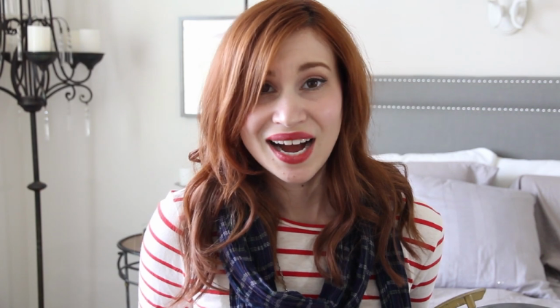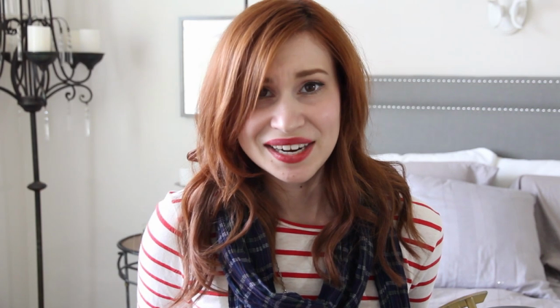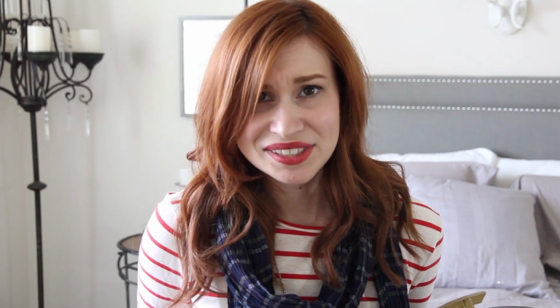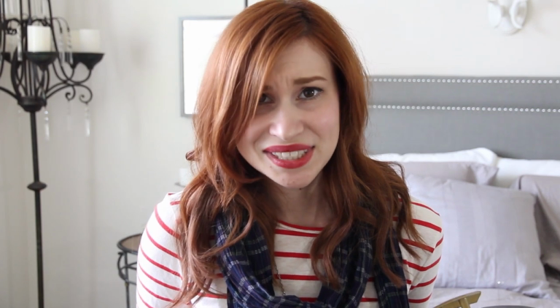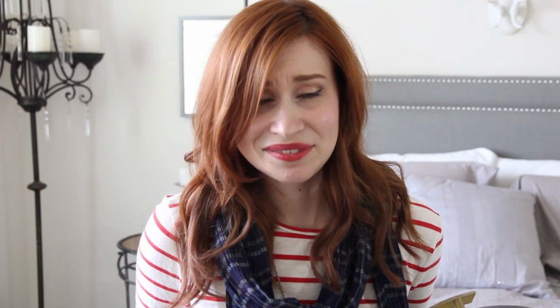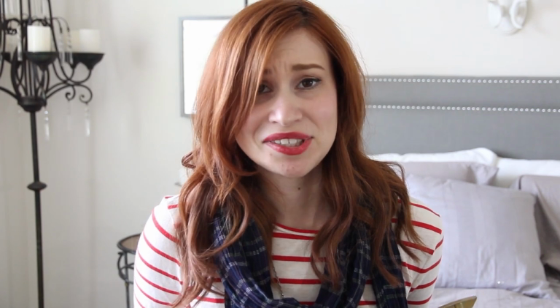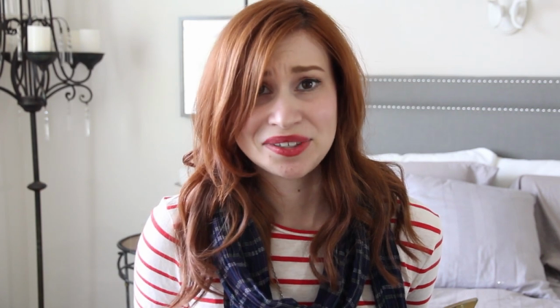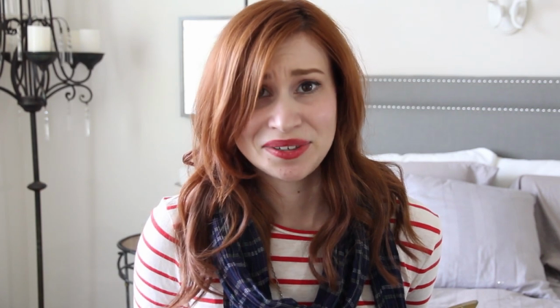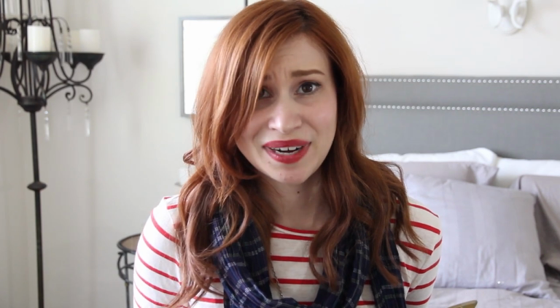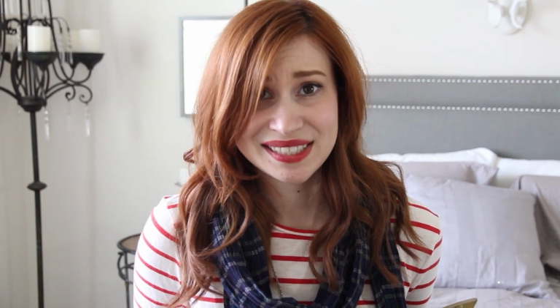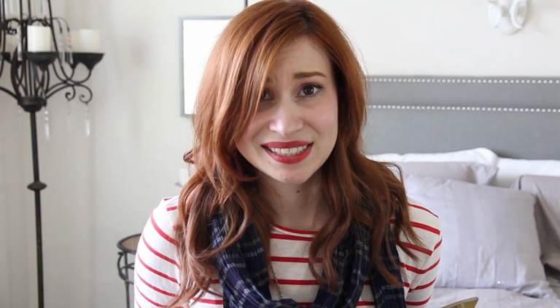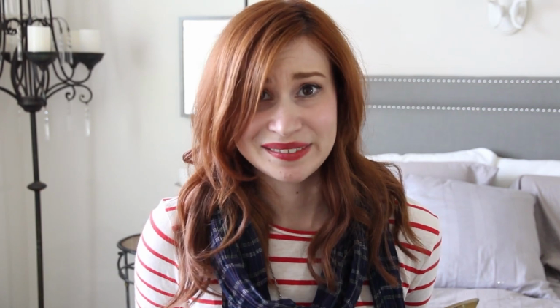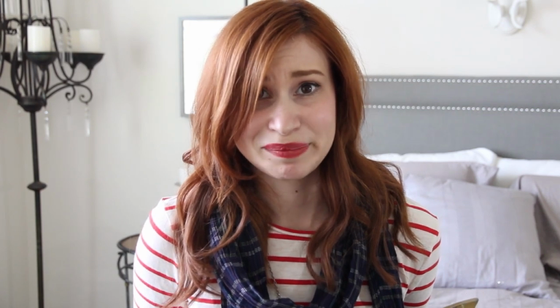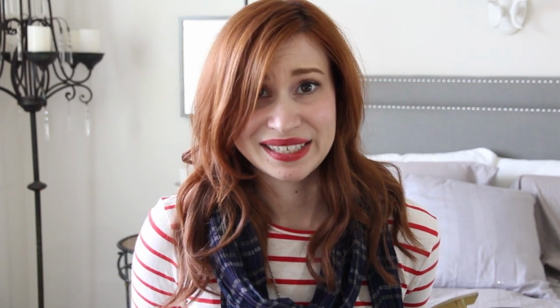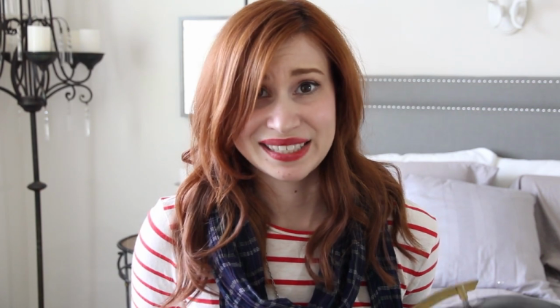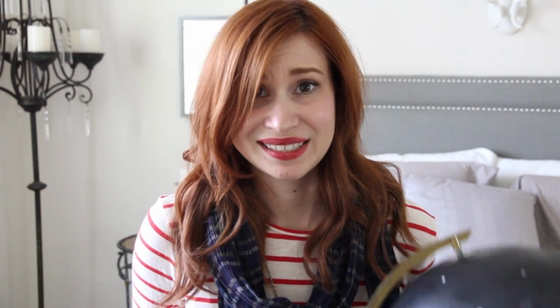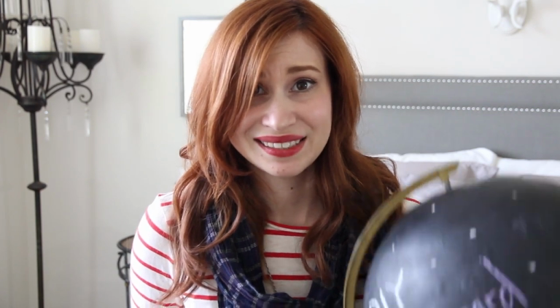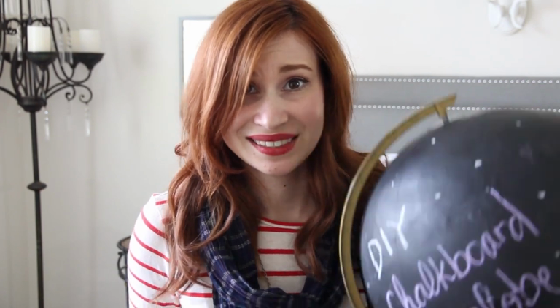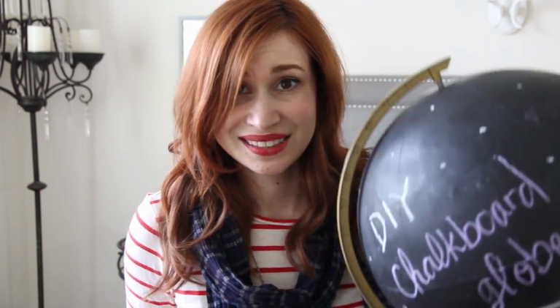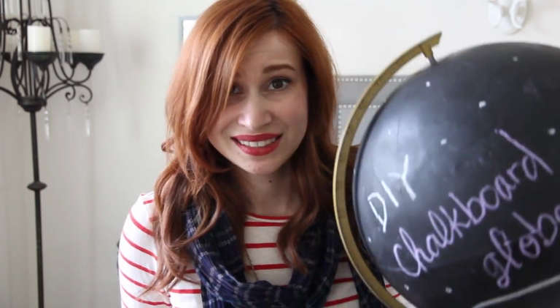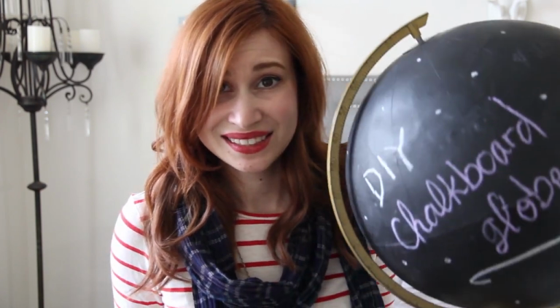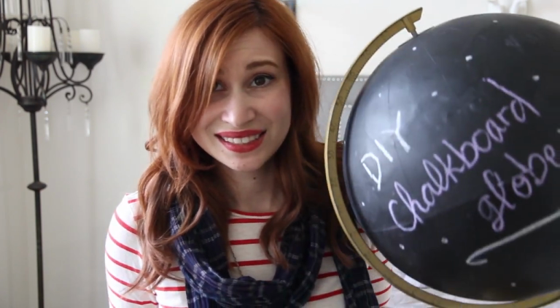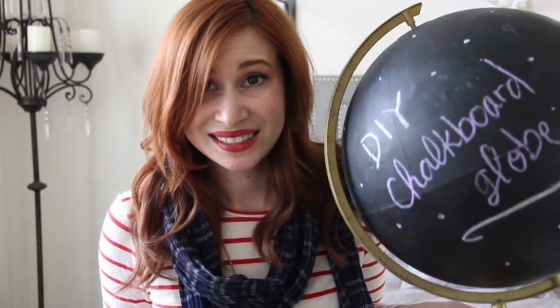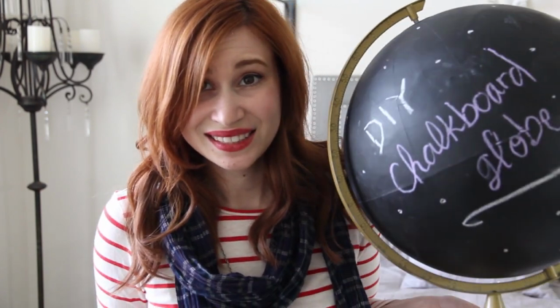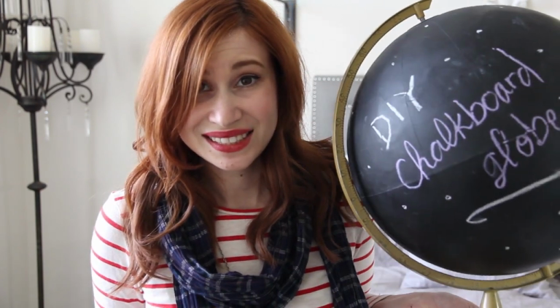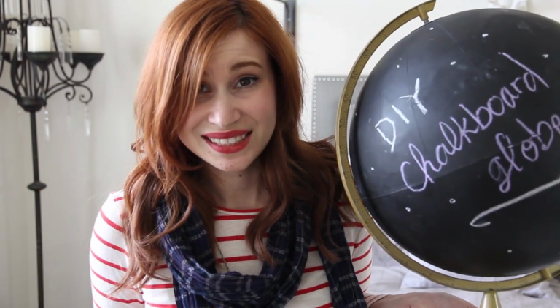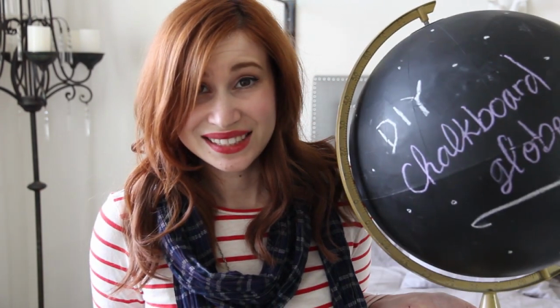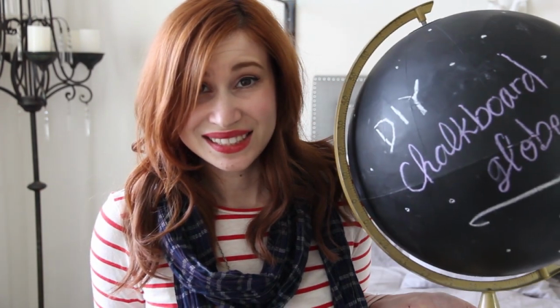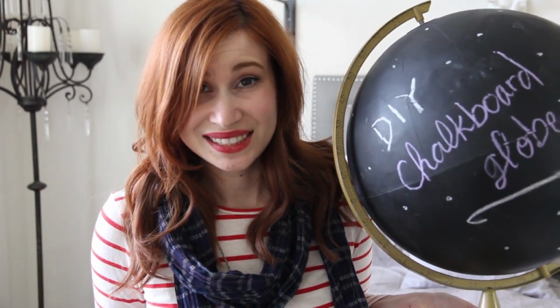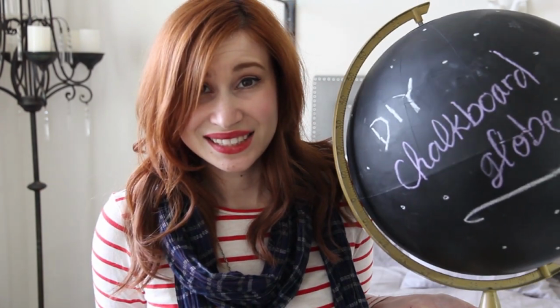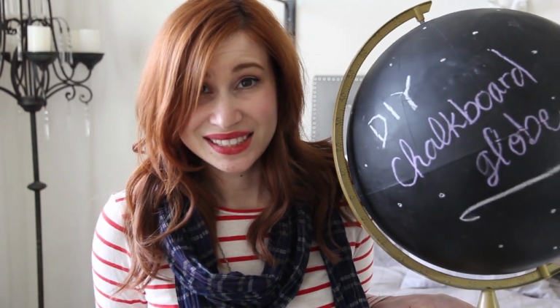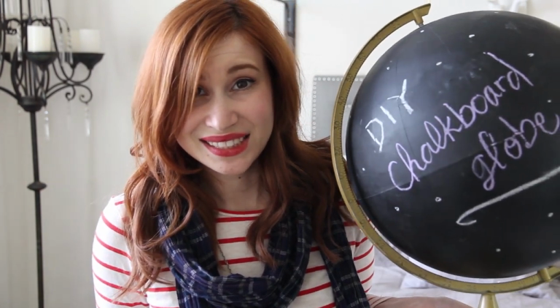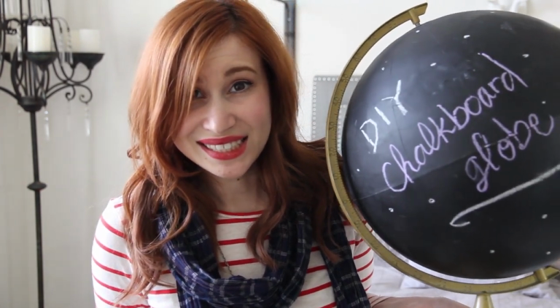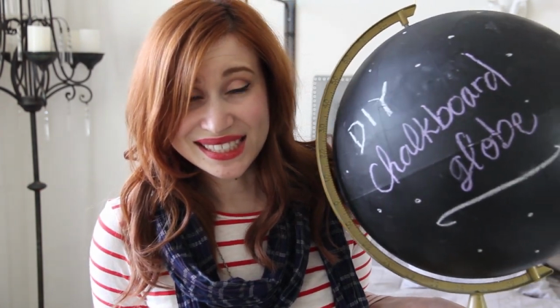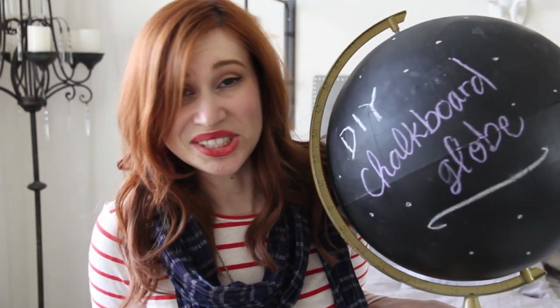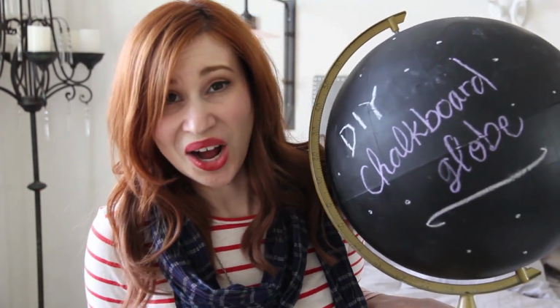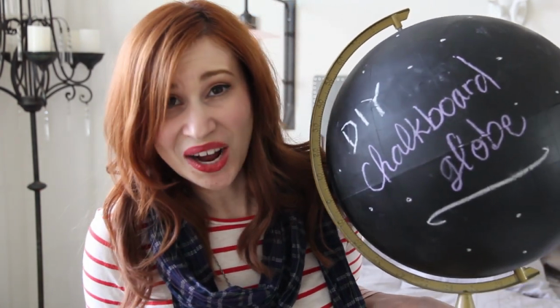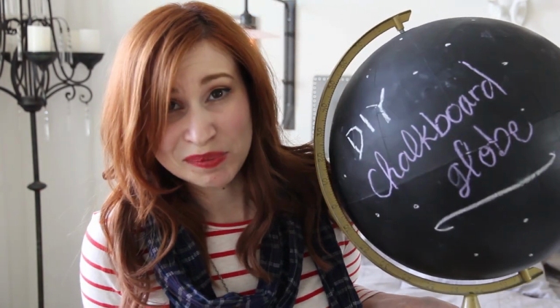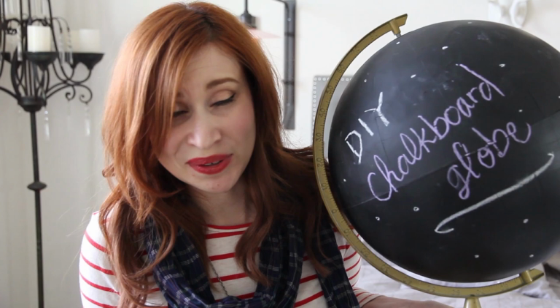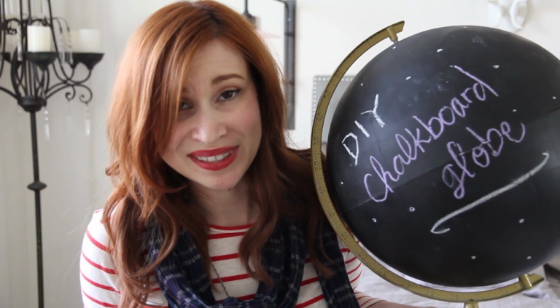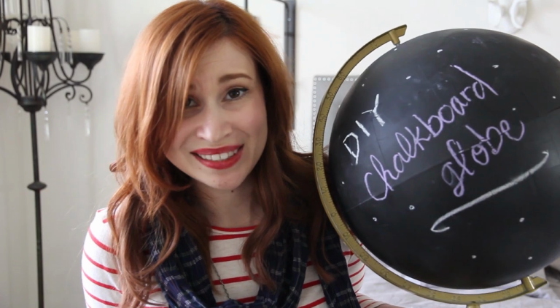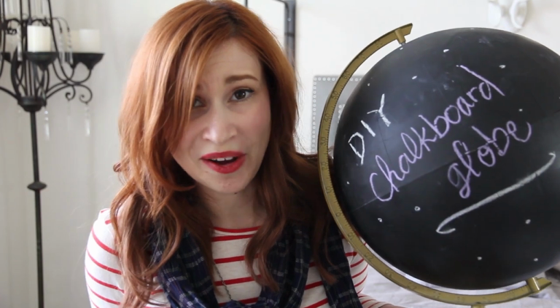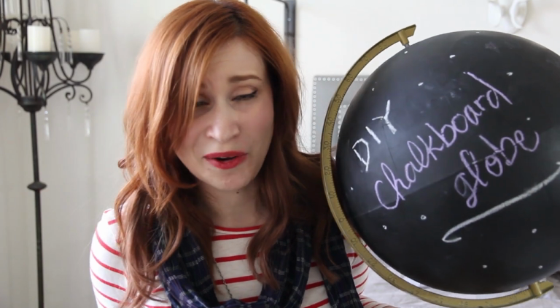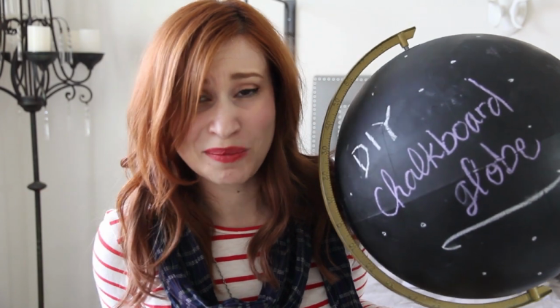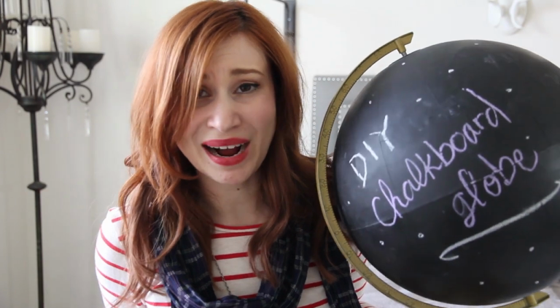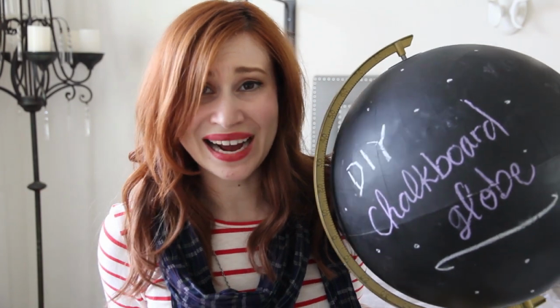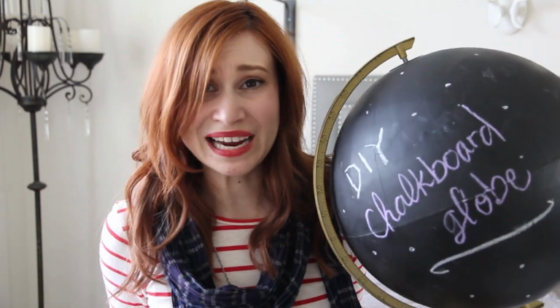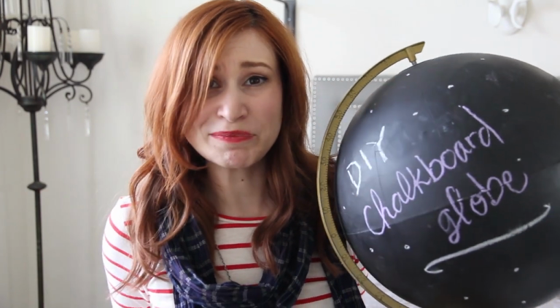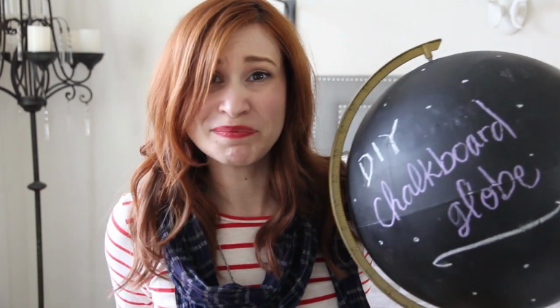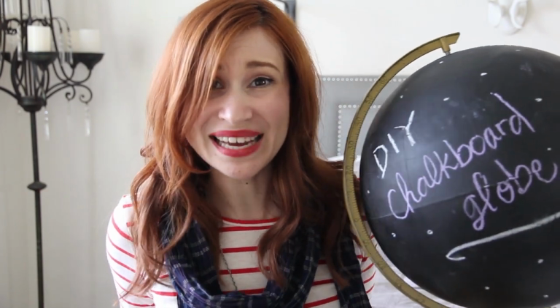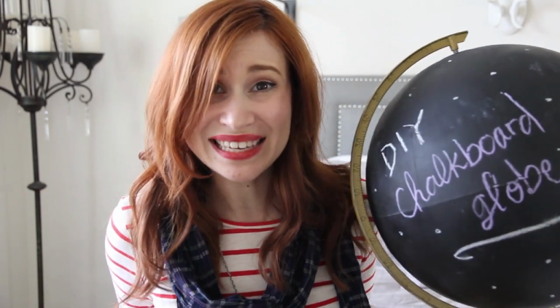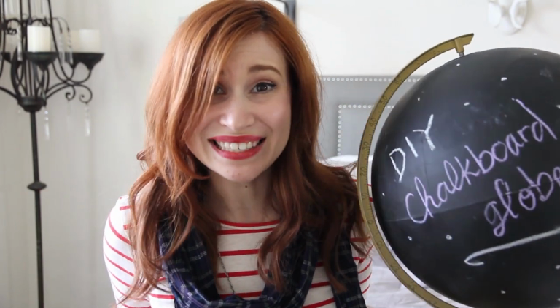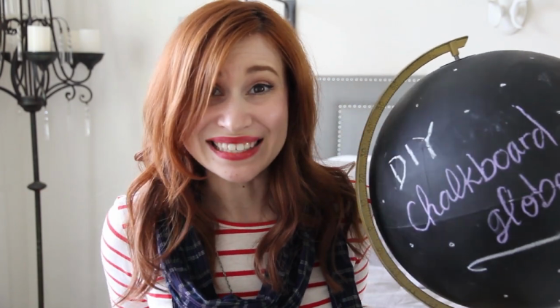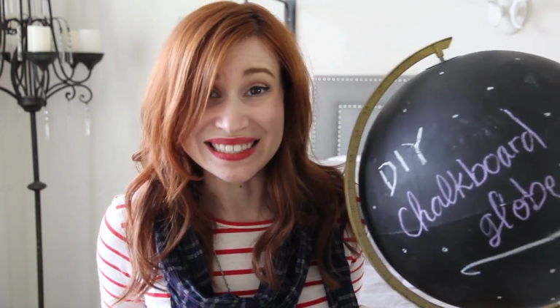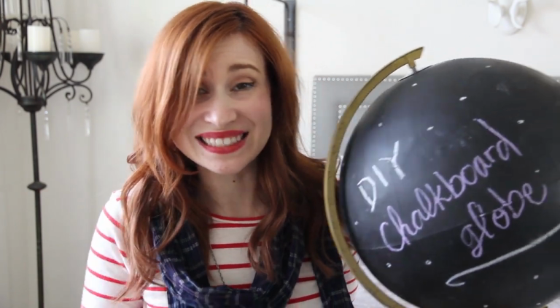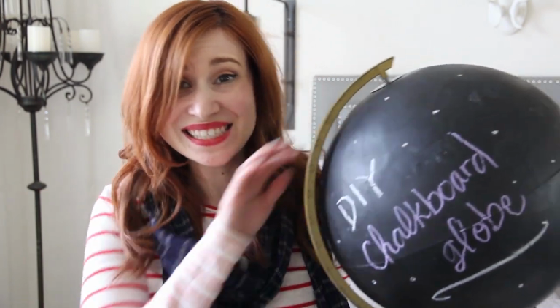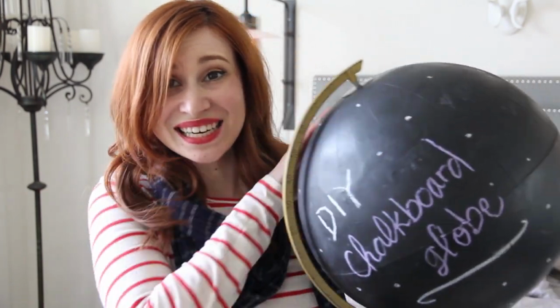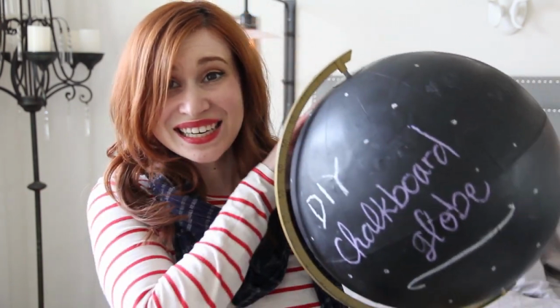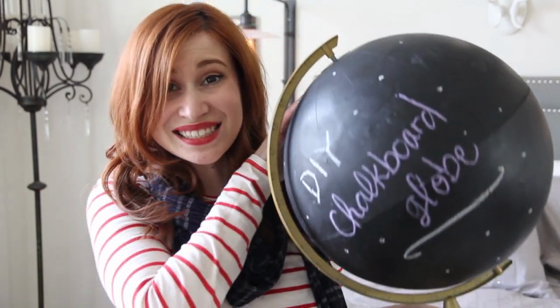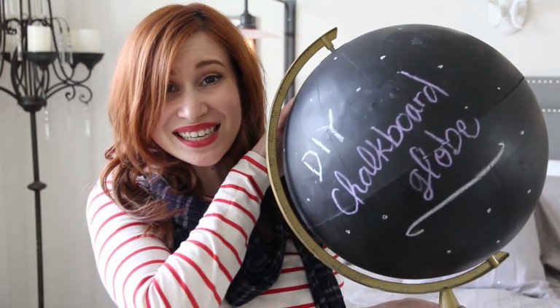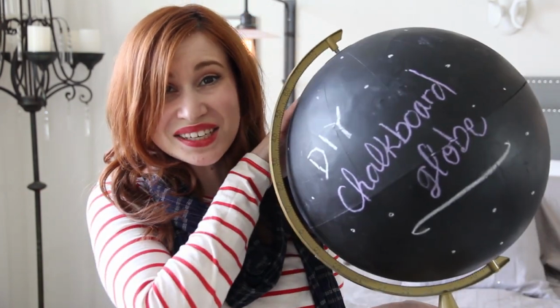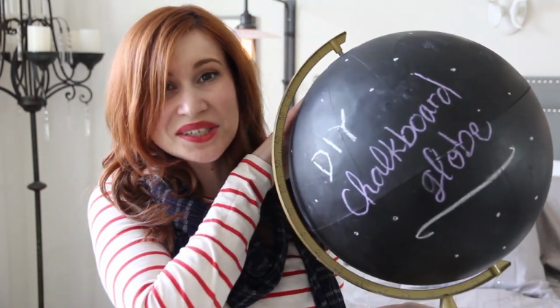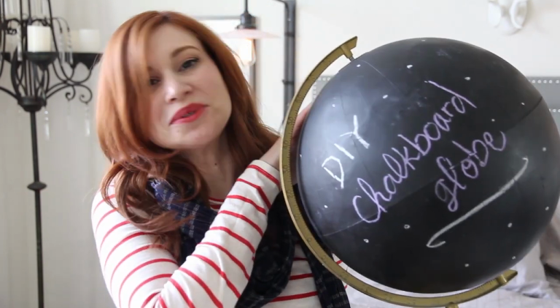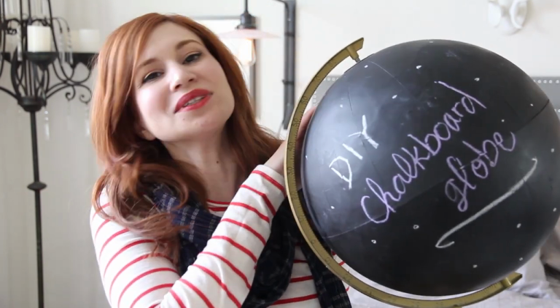I just have to show you guys something. It's a chalkboard globe! I made it! Isn't it cool?